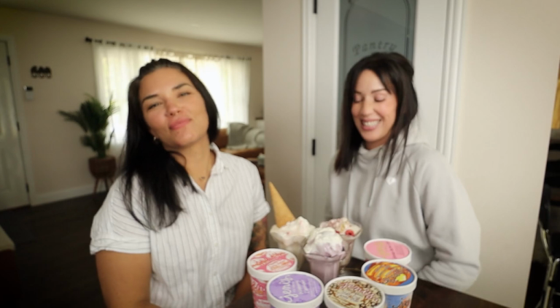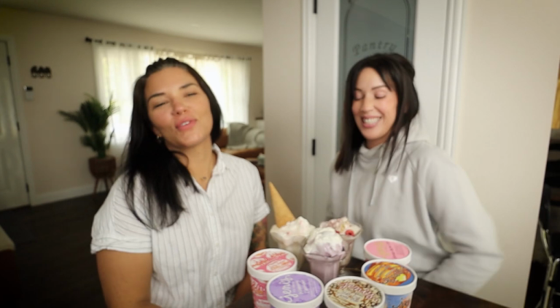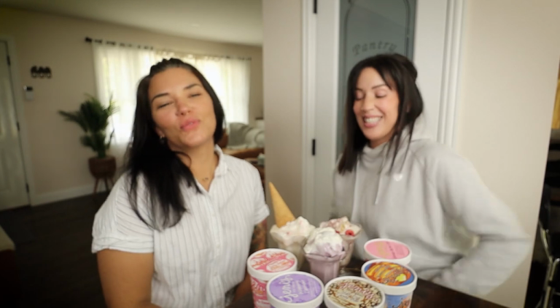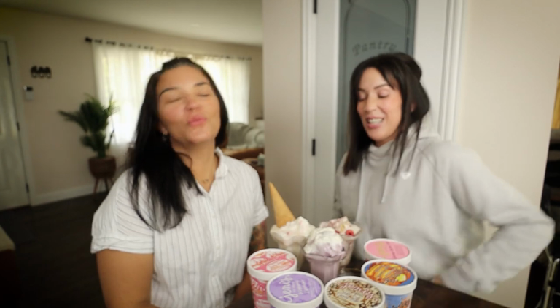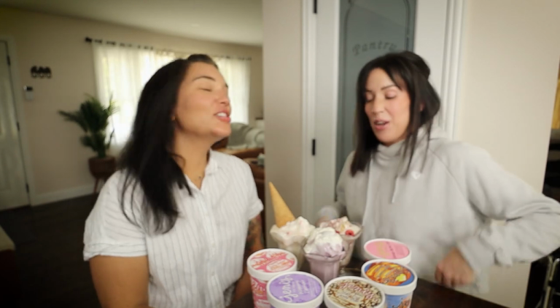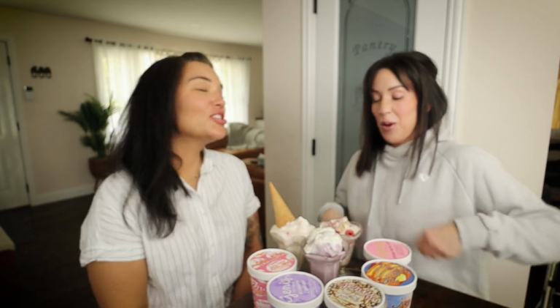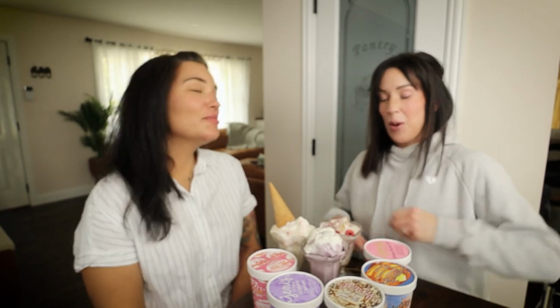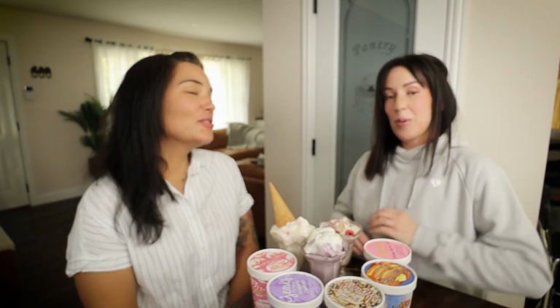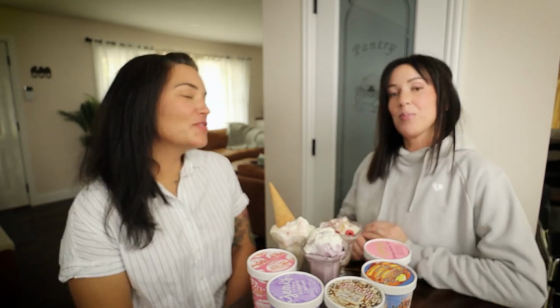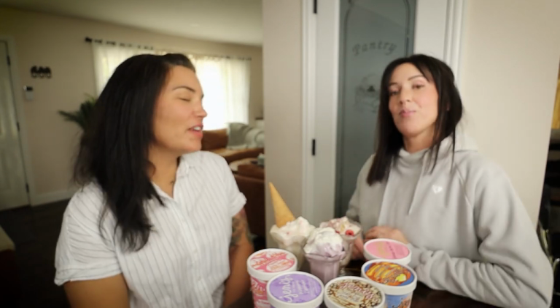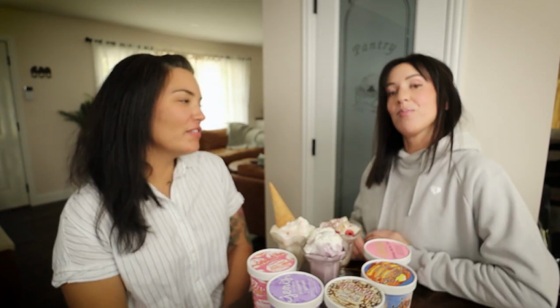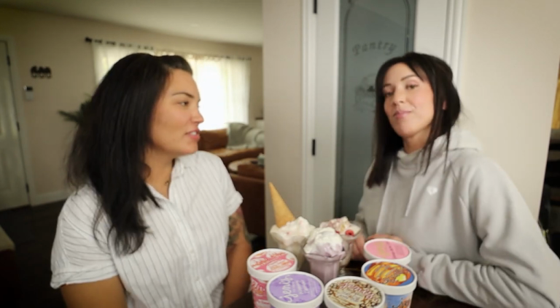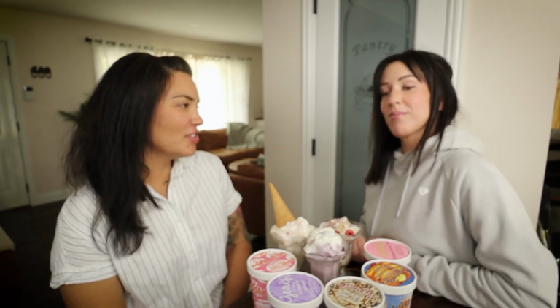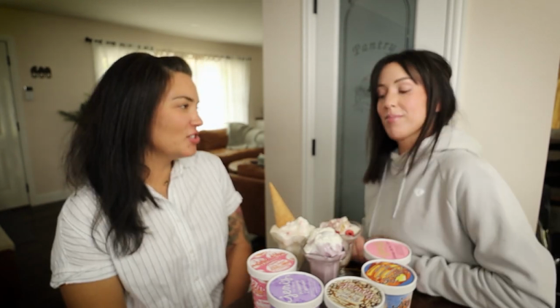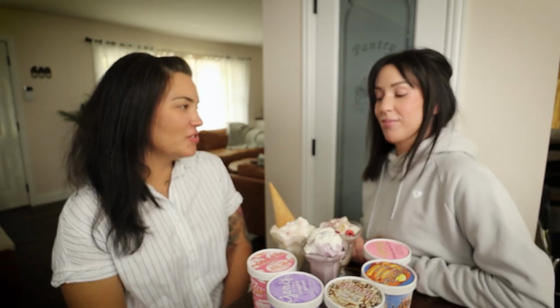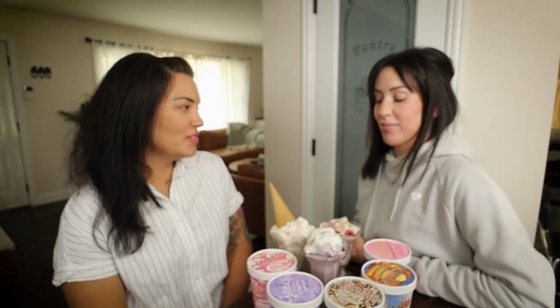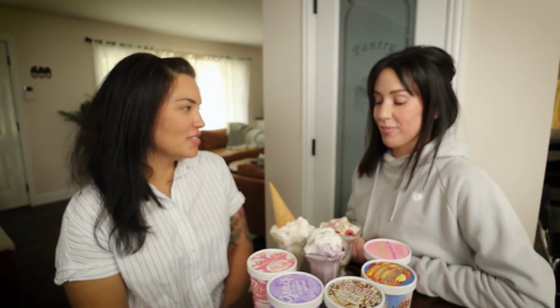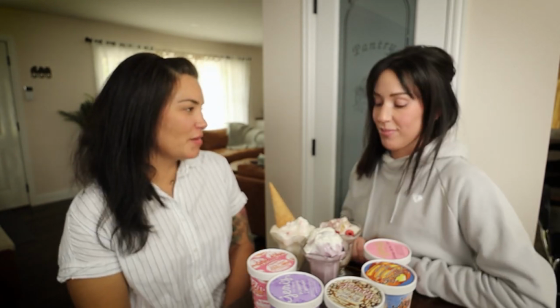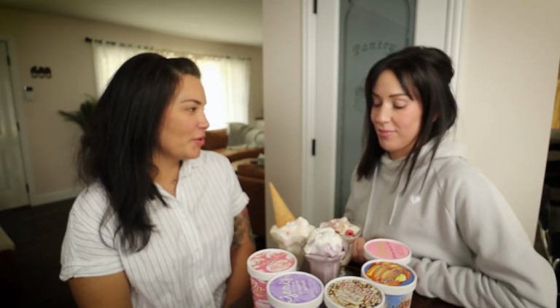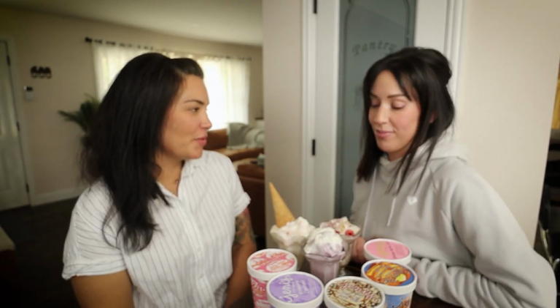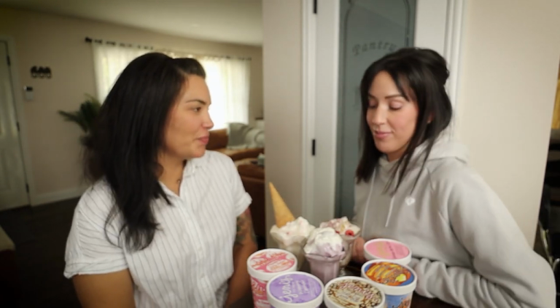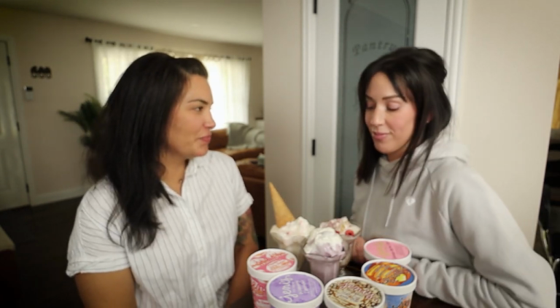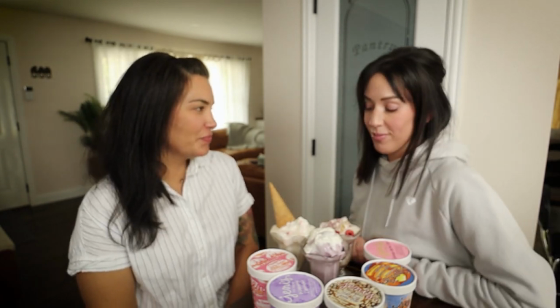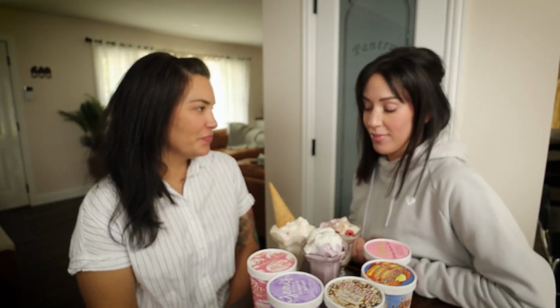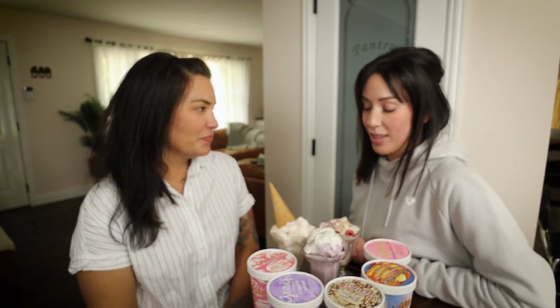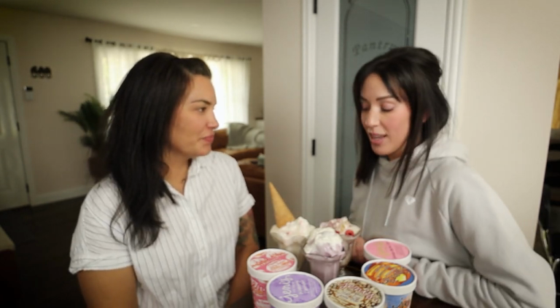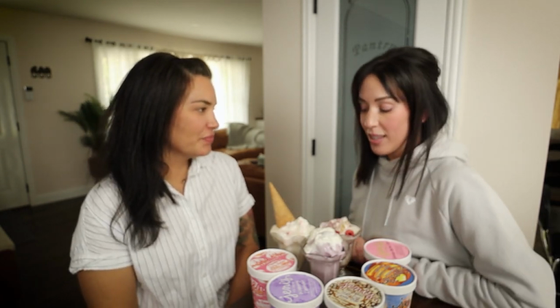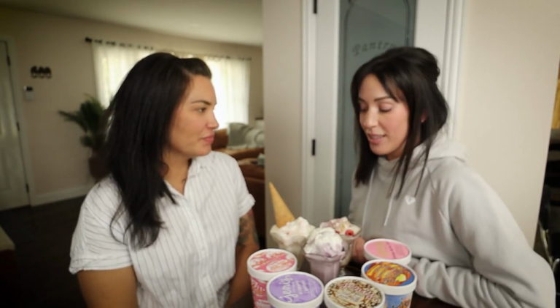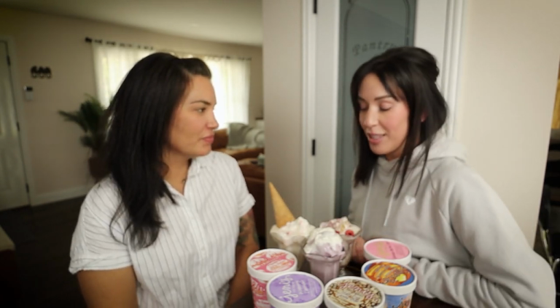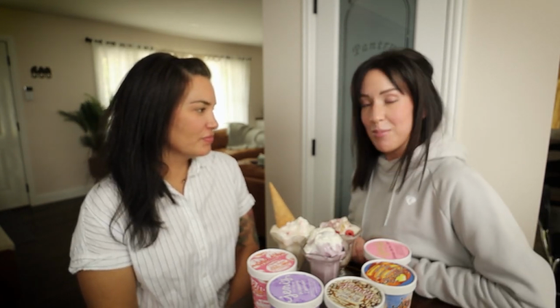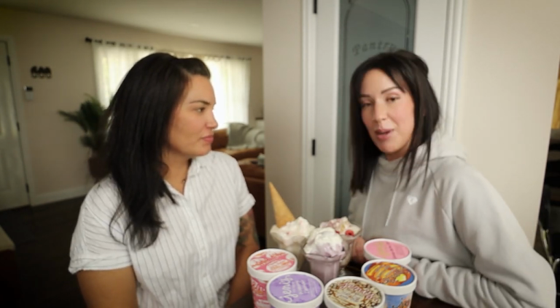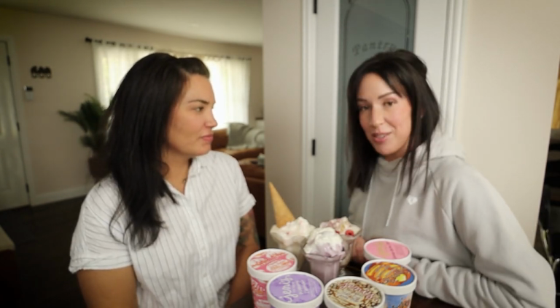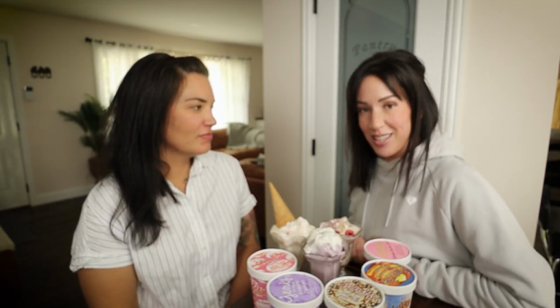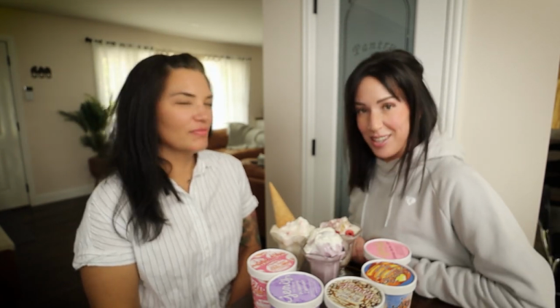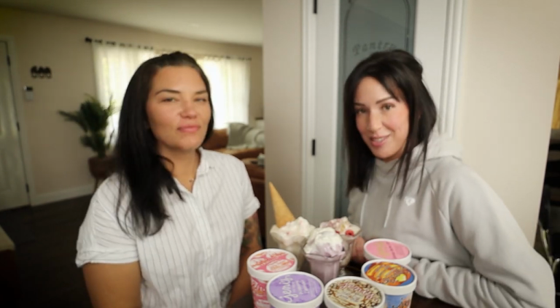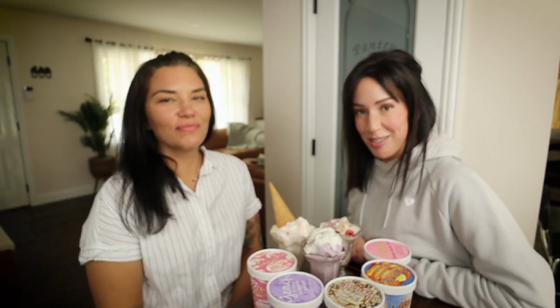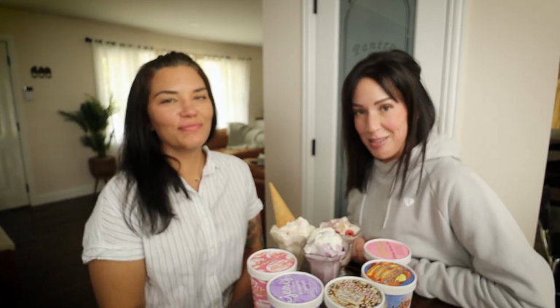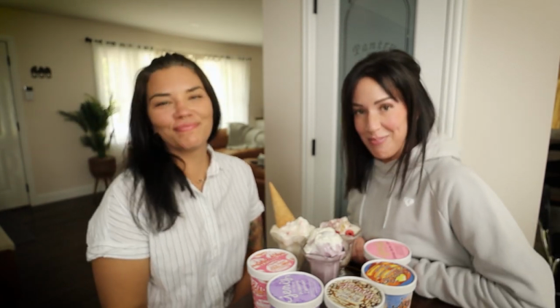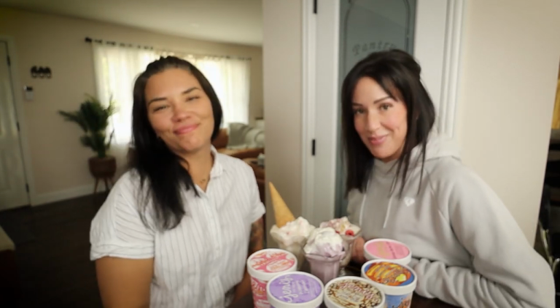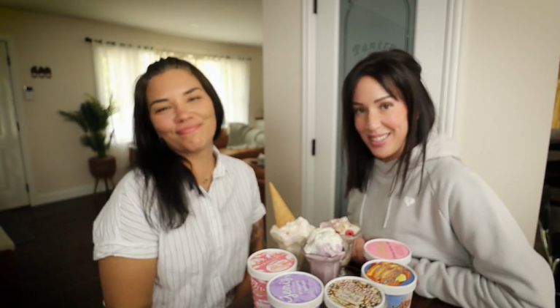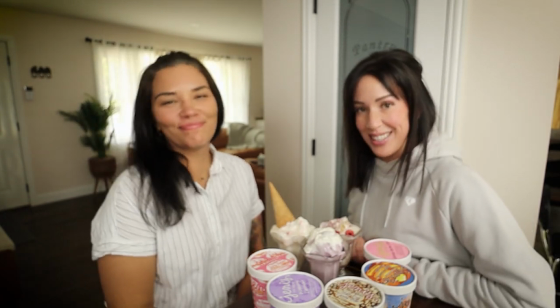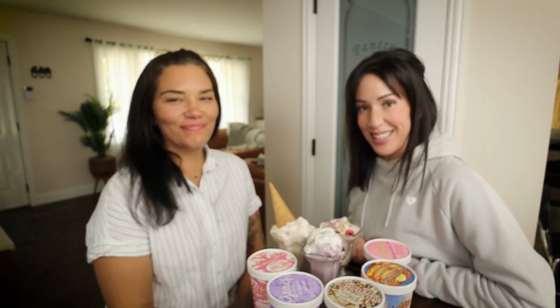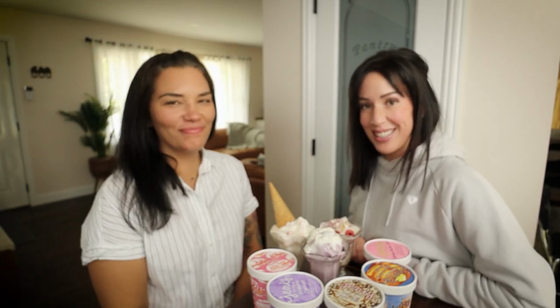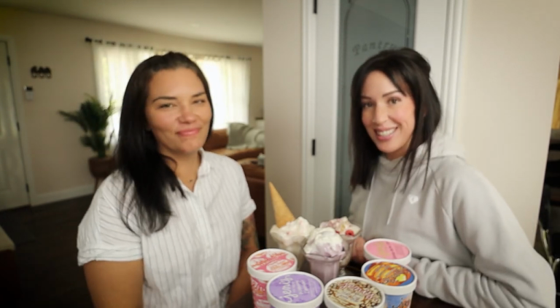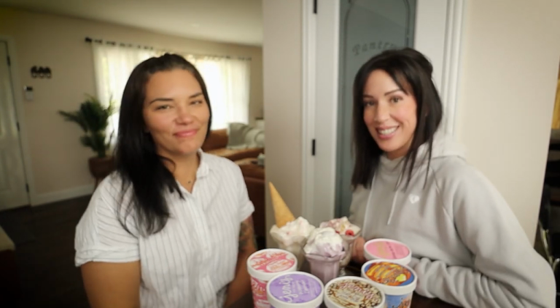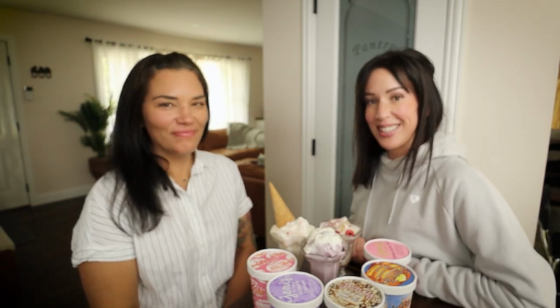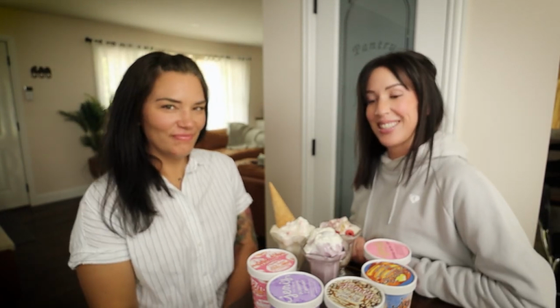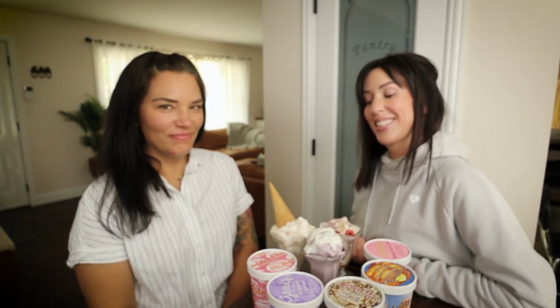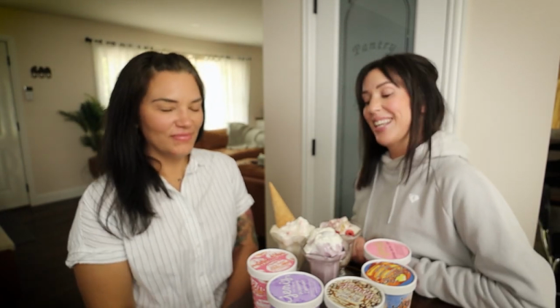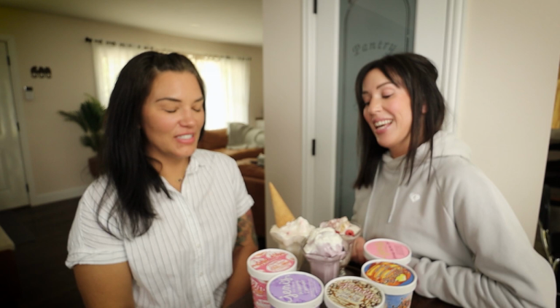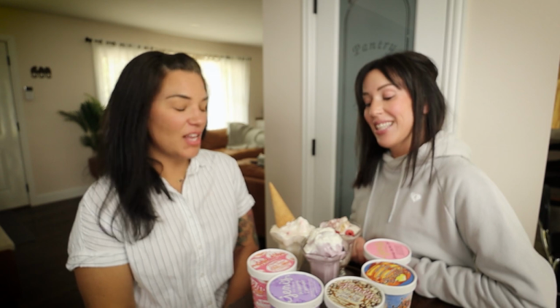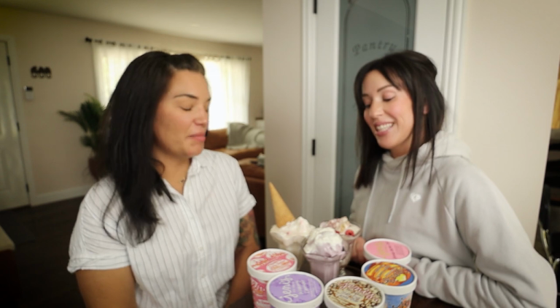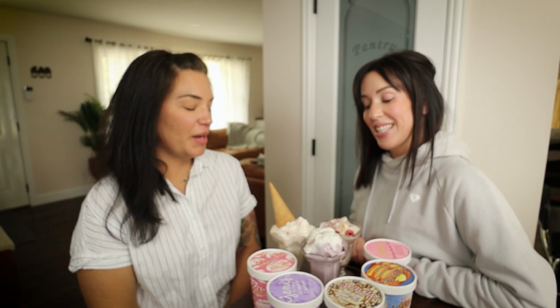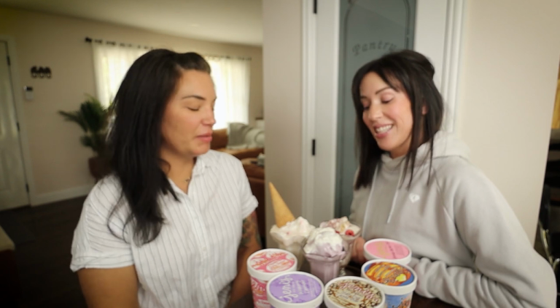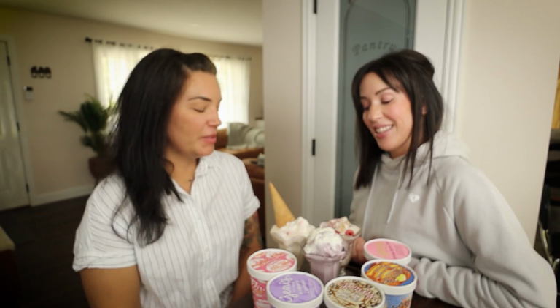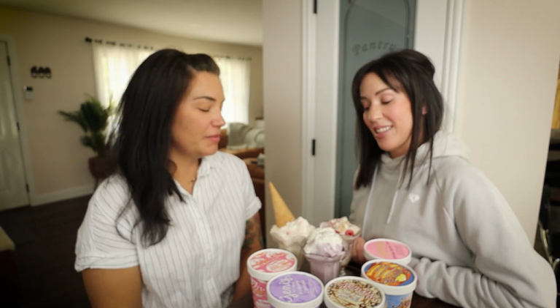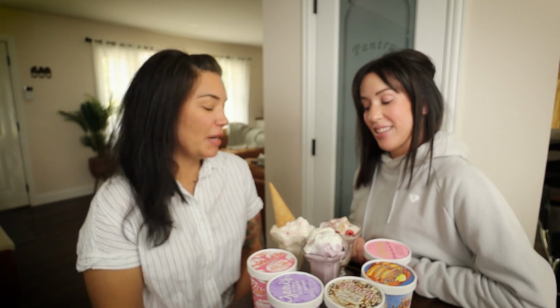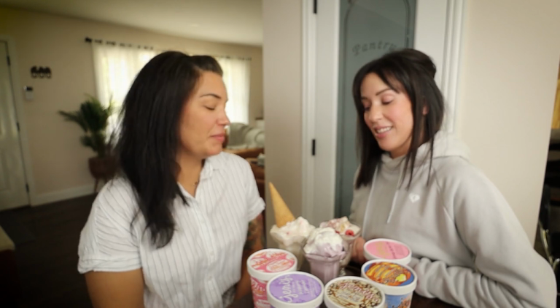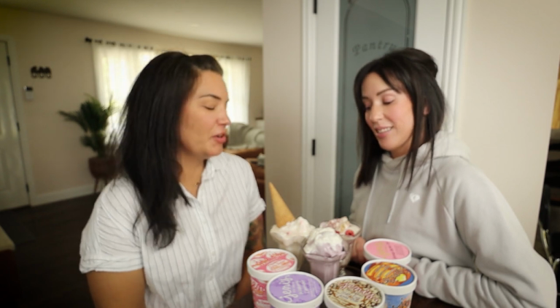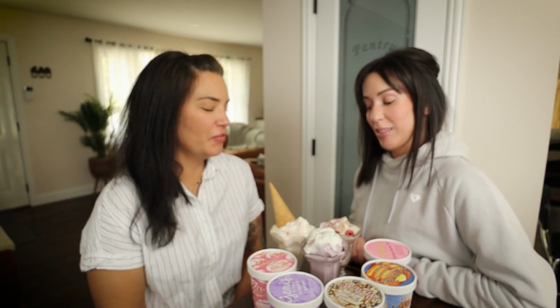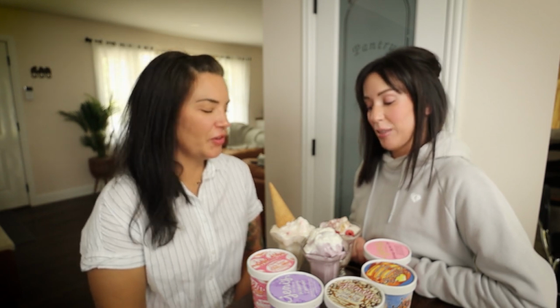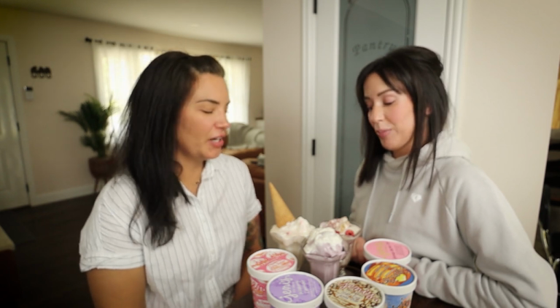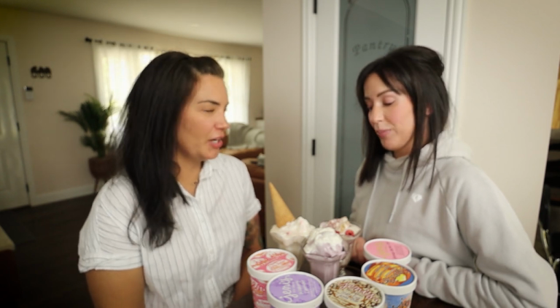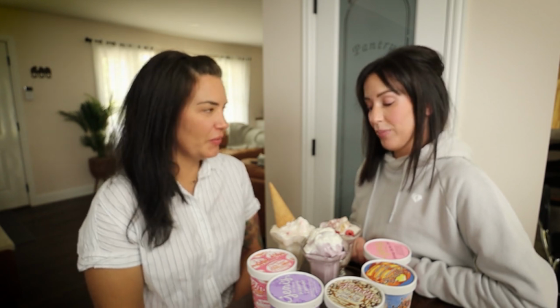What's your most favorite thing to do in the summer? Eat melted ice cream. It's not mine, but I'm here for it anyway.